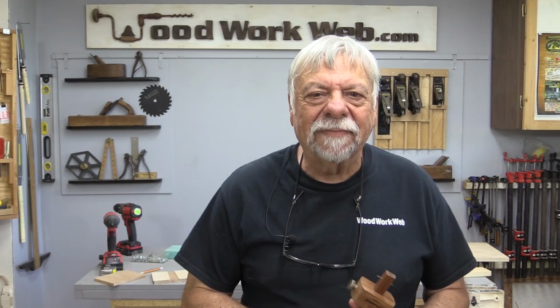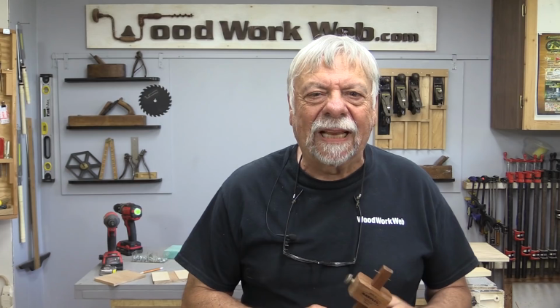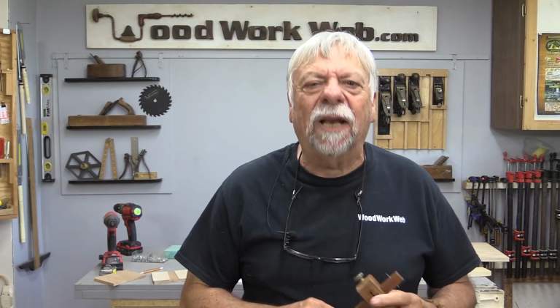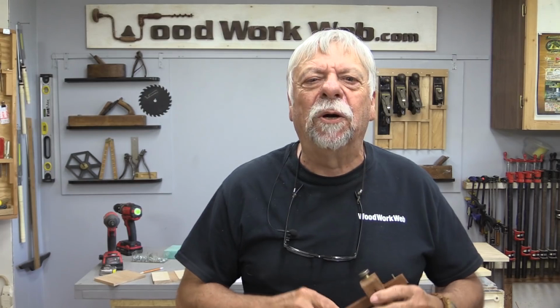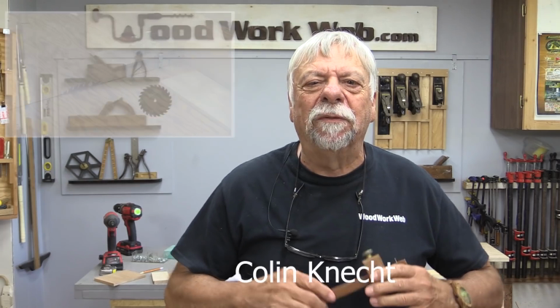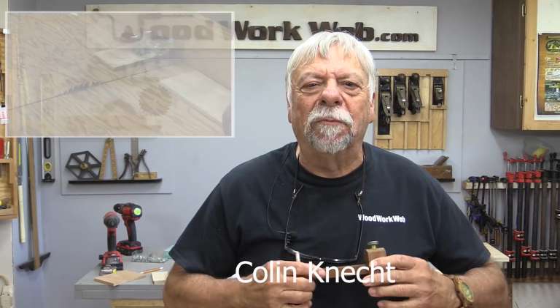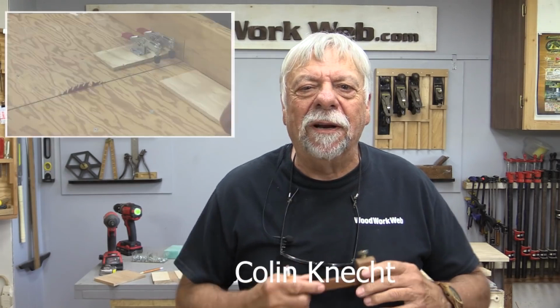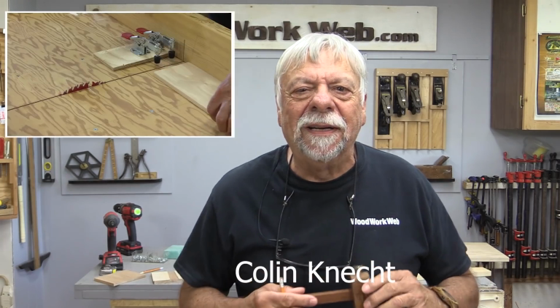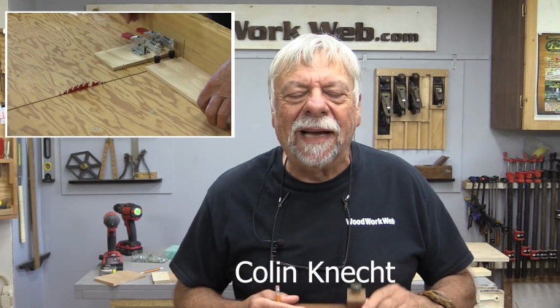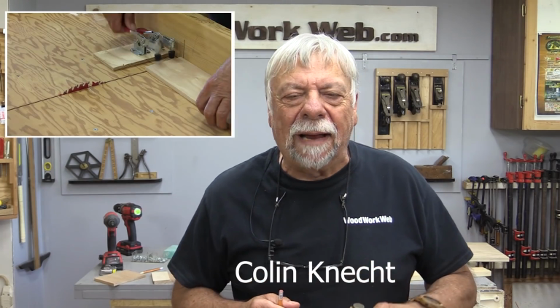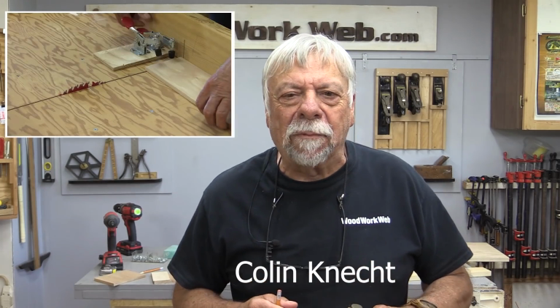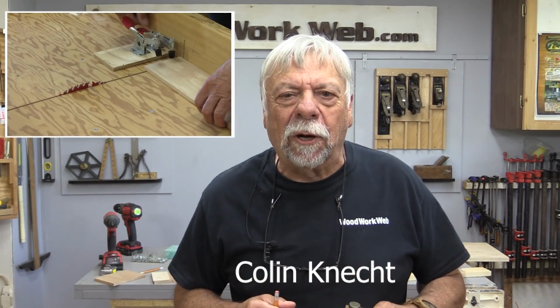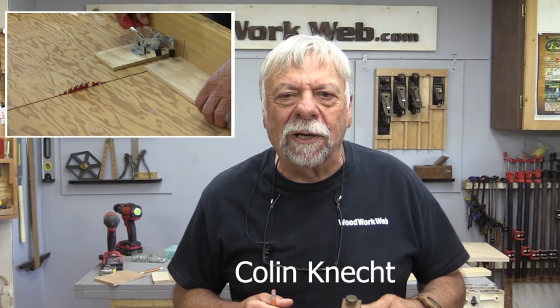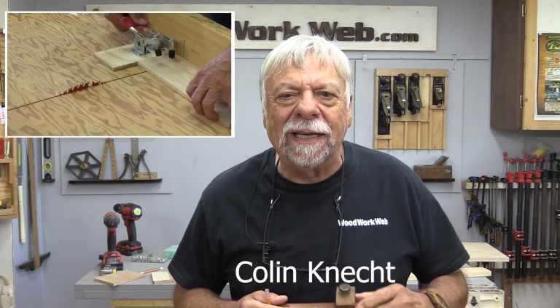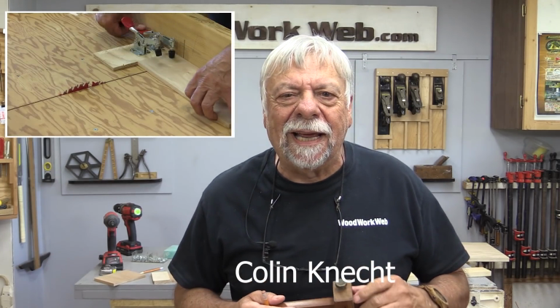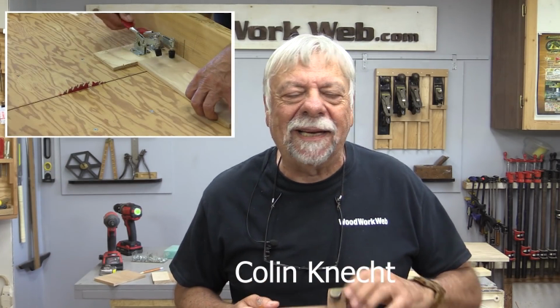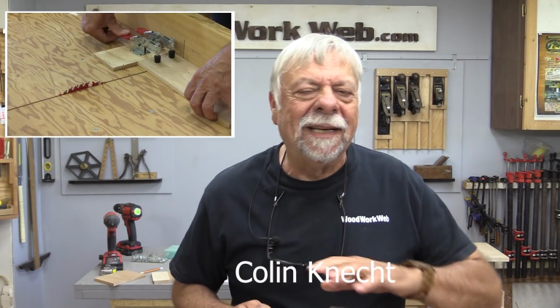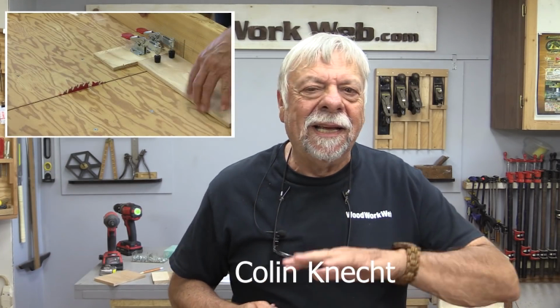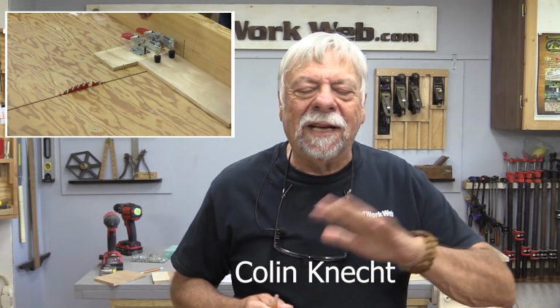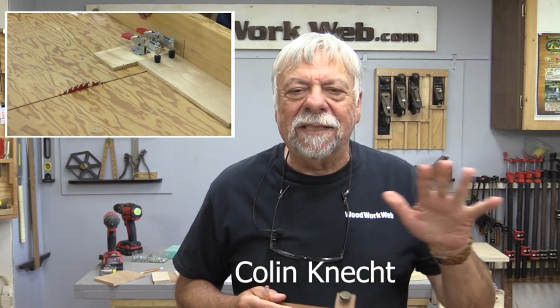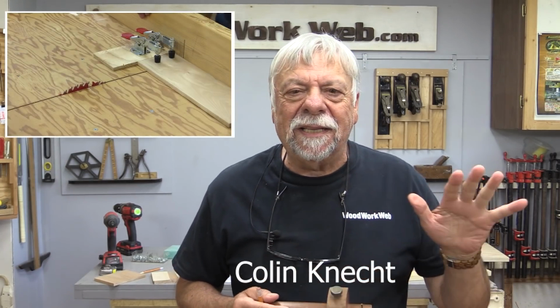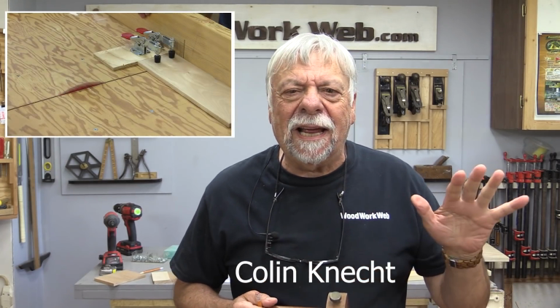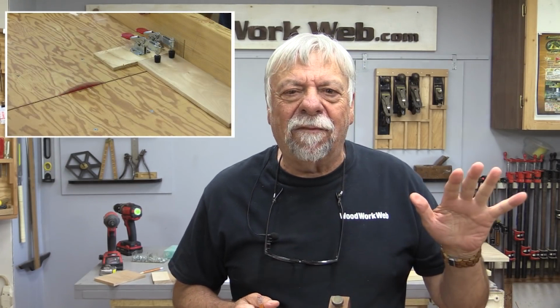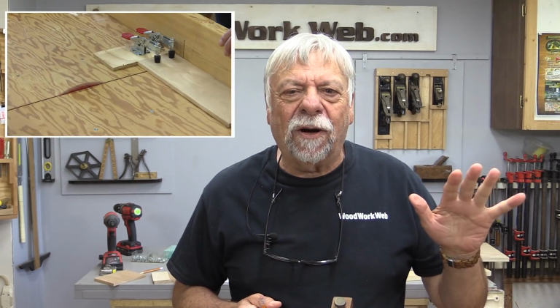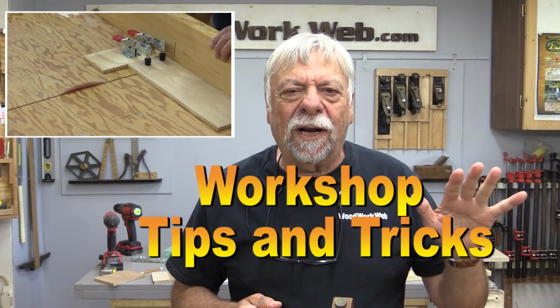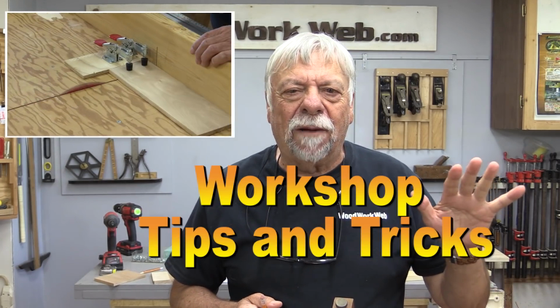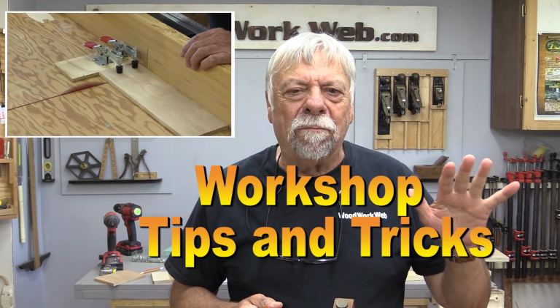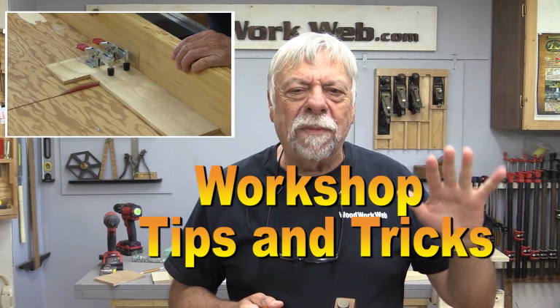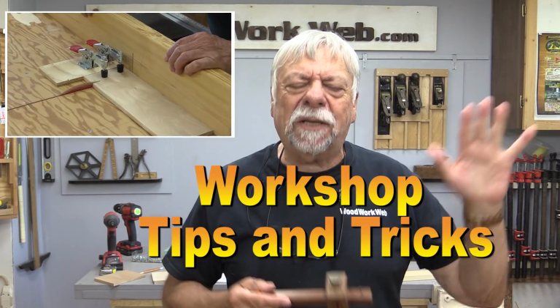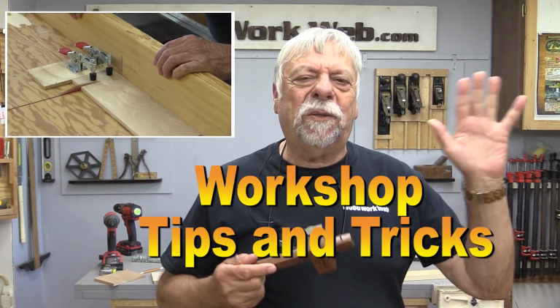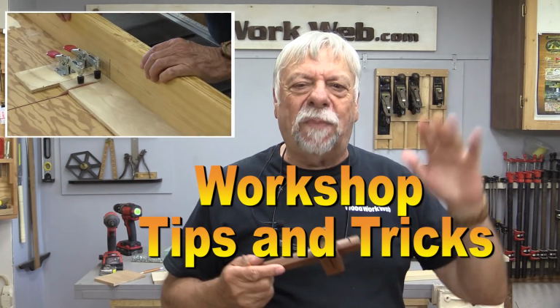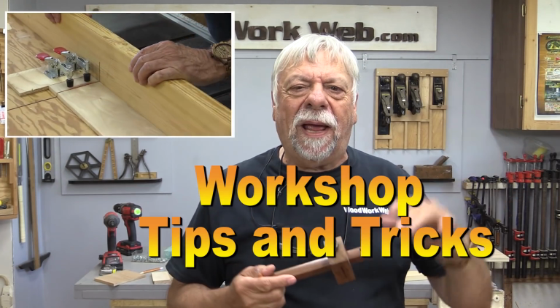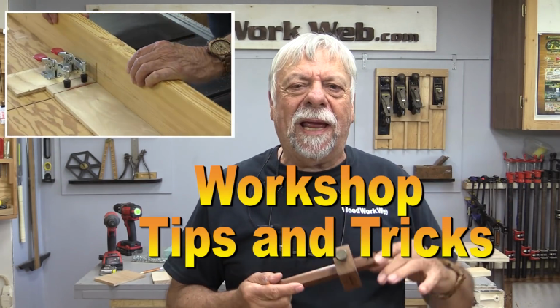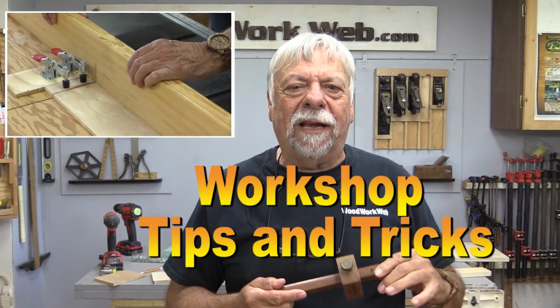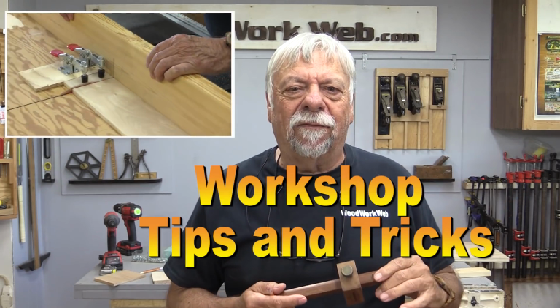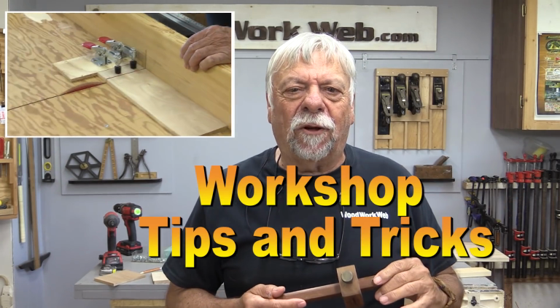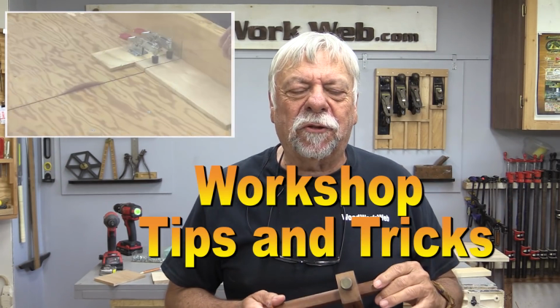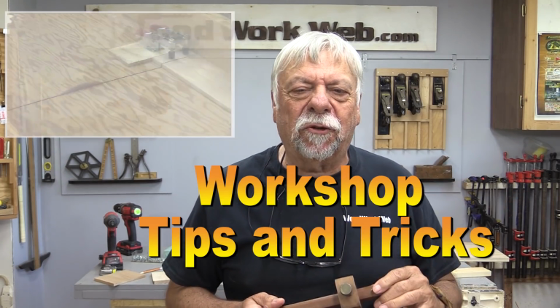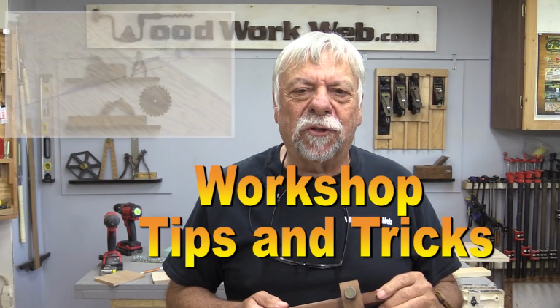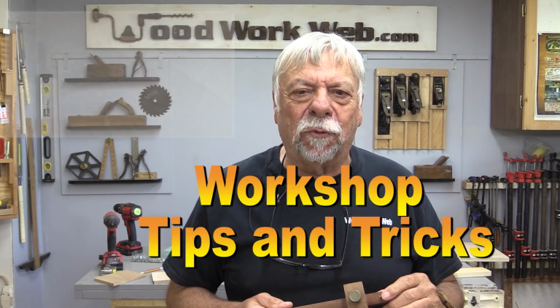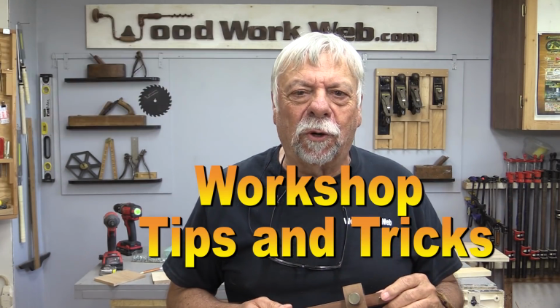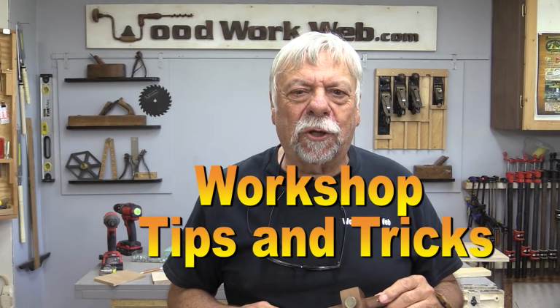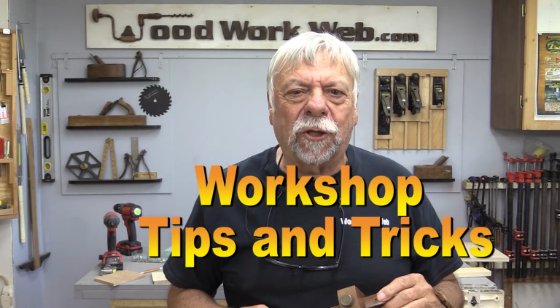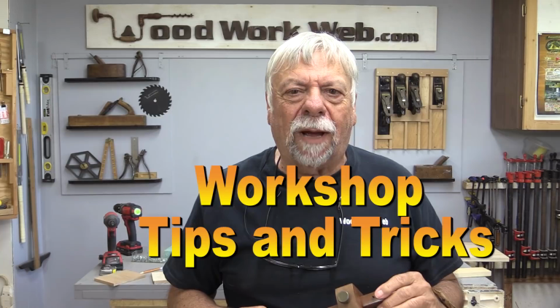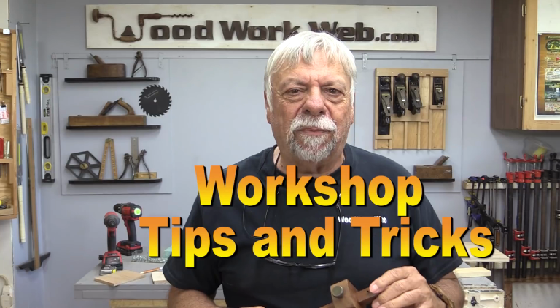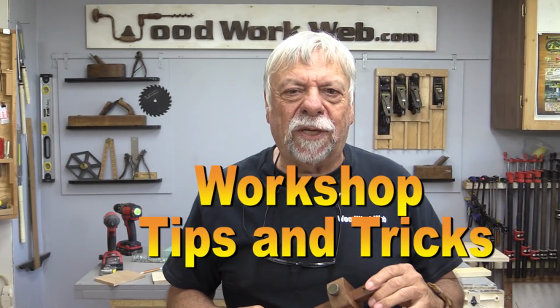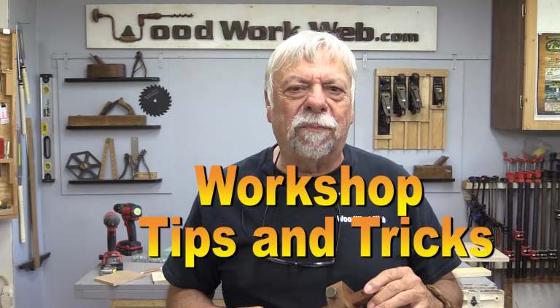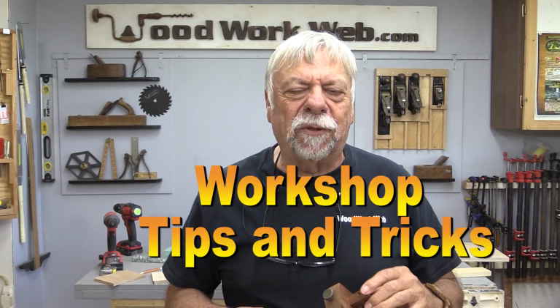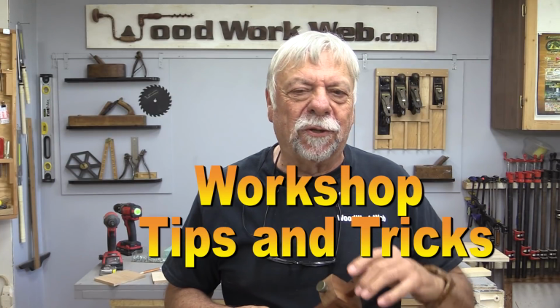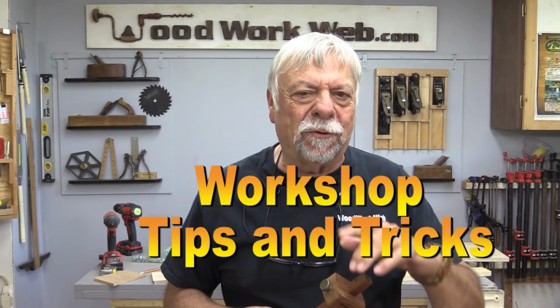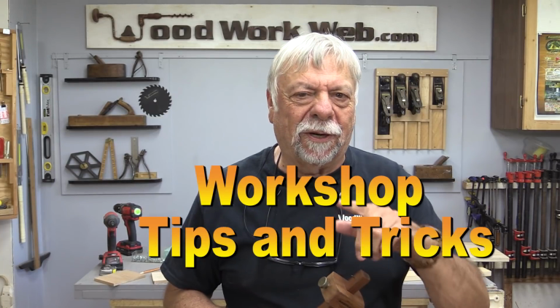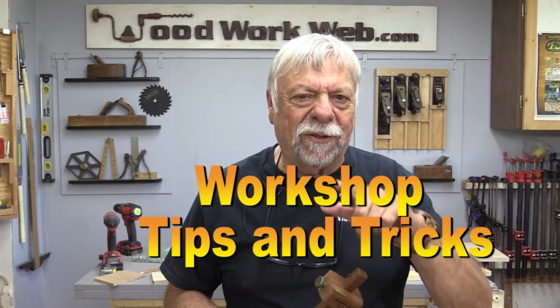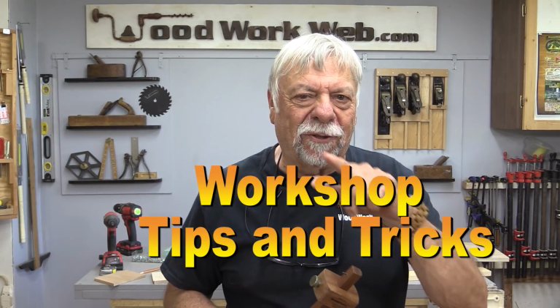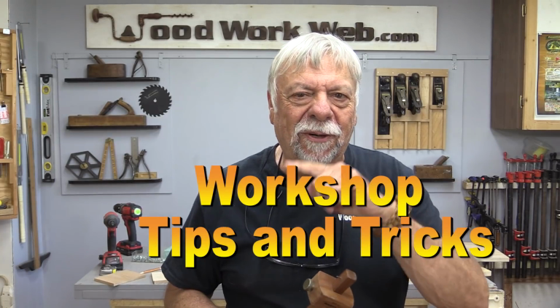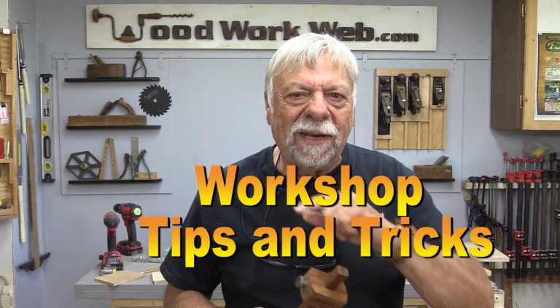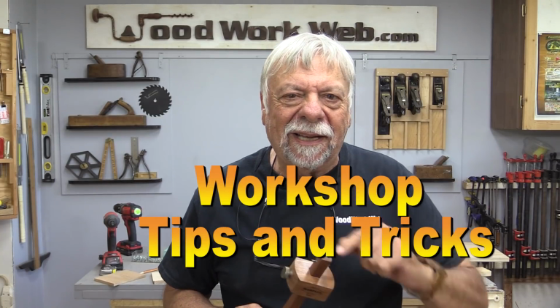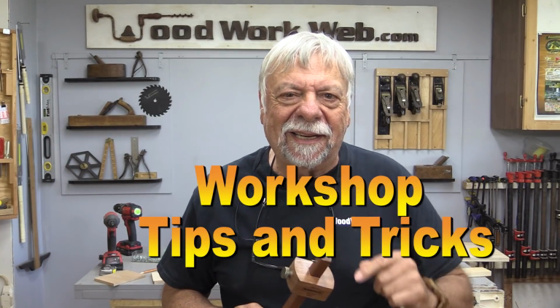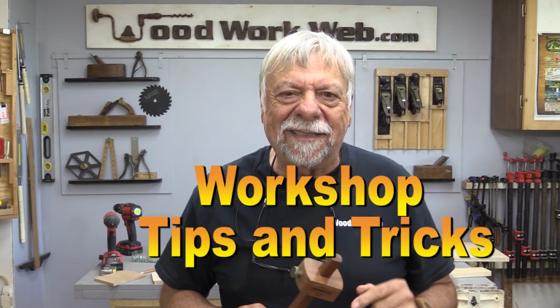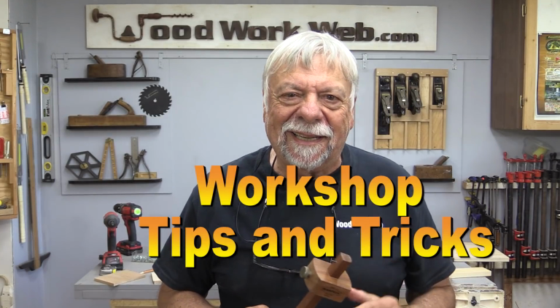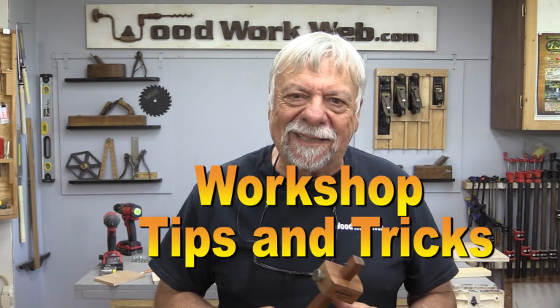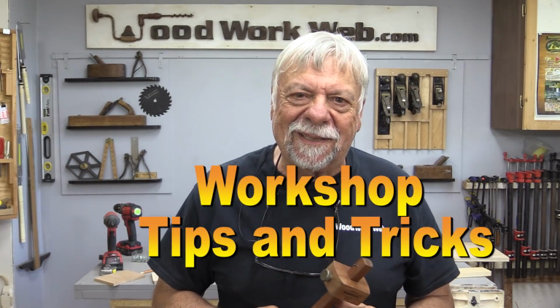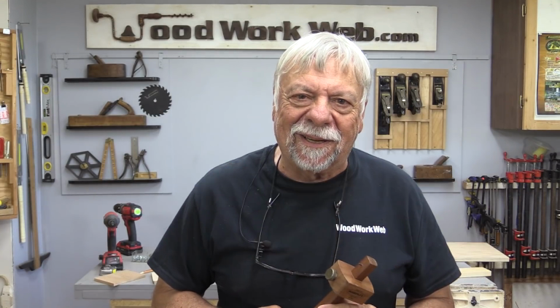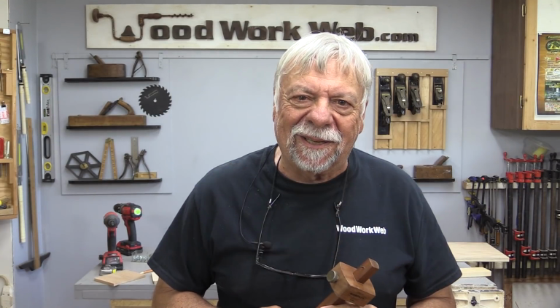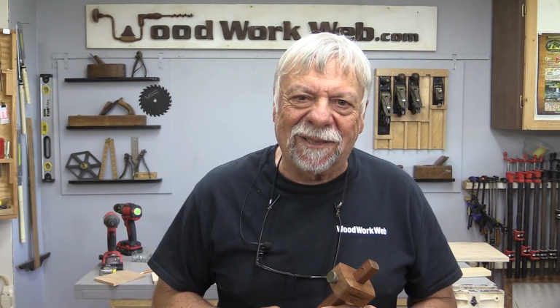Hello everyone, I'm Colin Gannett, and today I've got a mixed bag of all sorts of workshop tips and tricks, so let's get started.